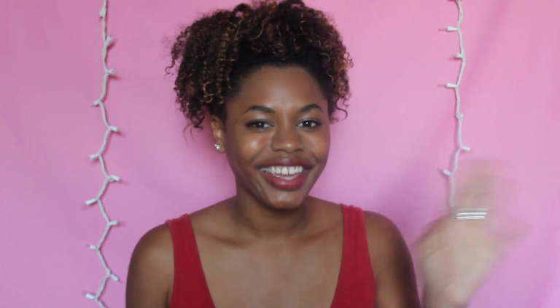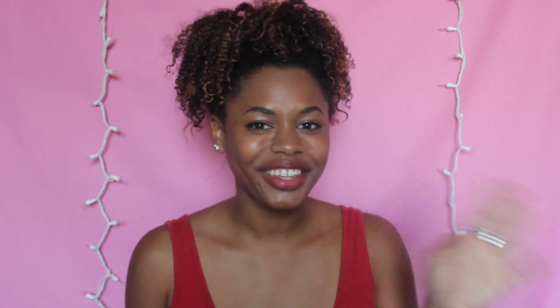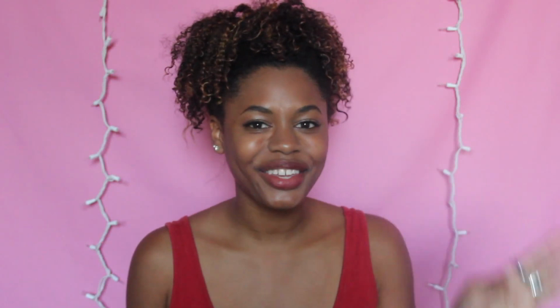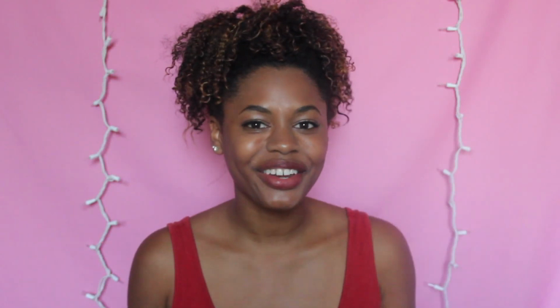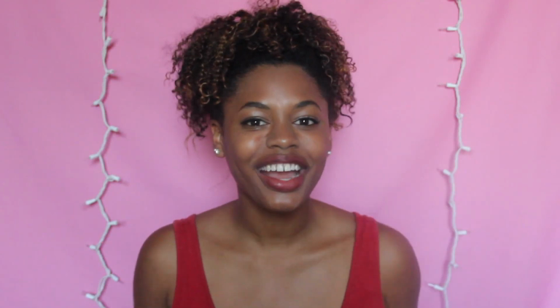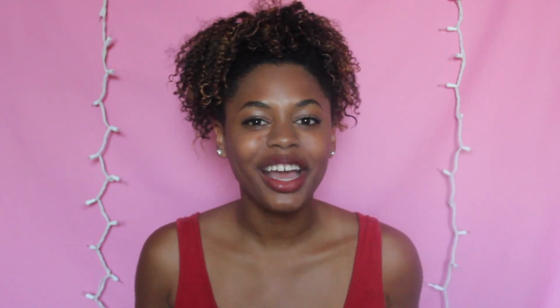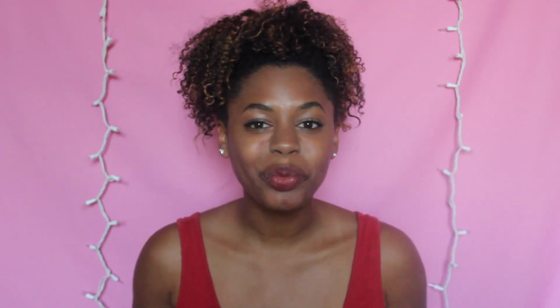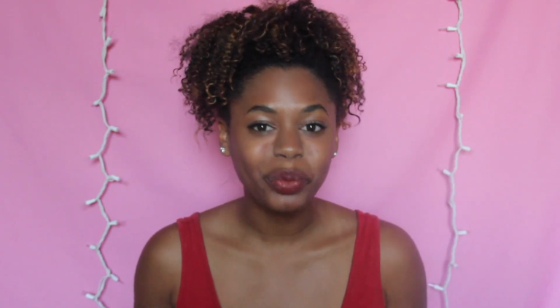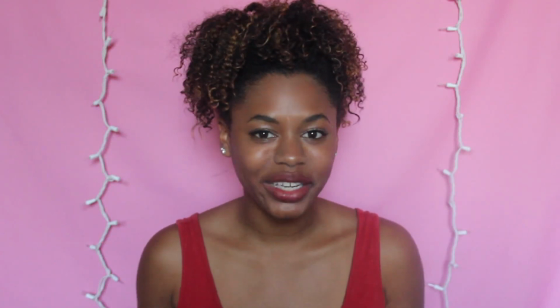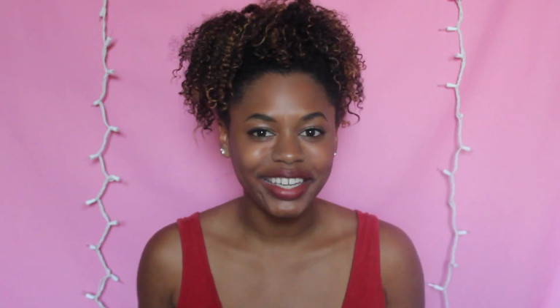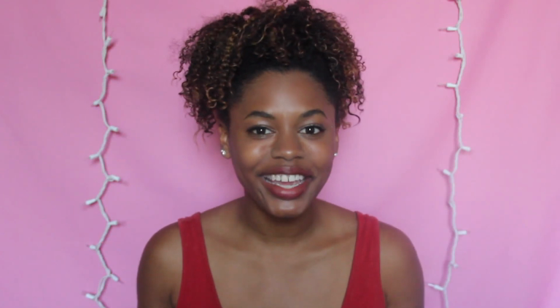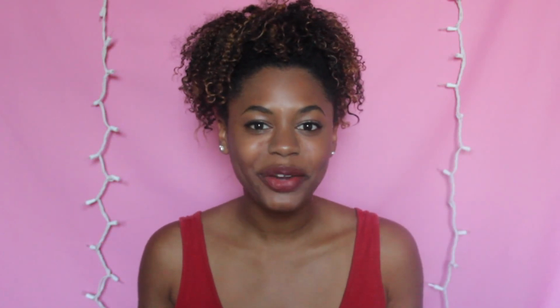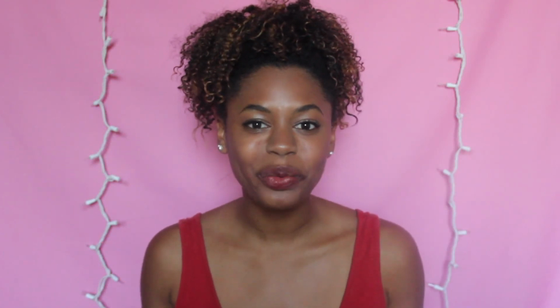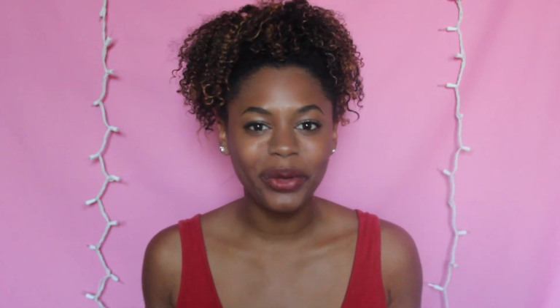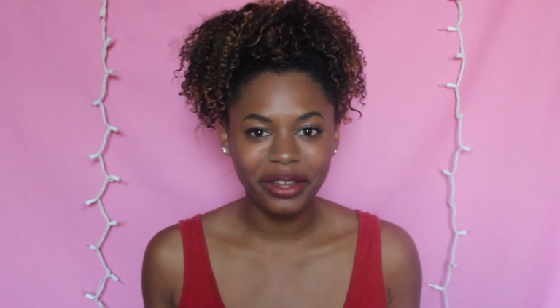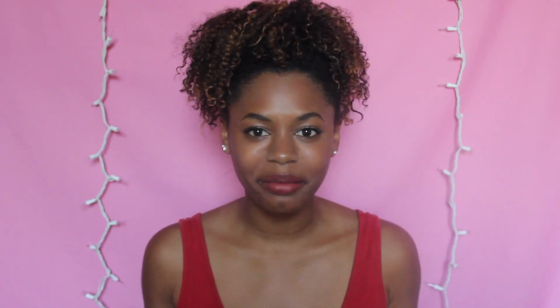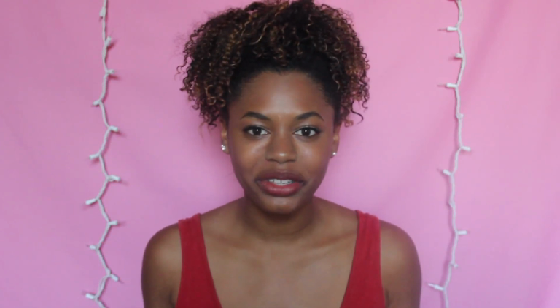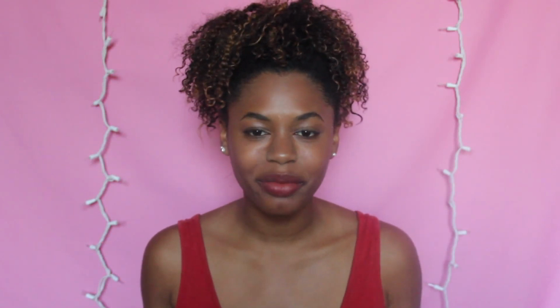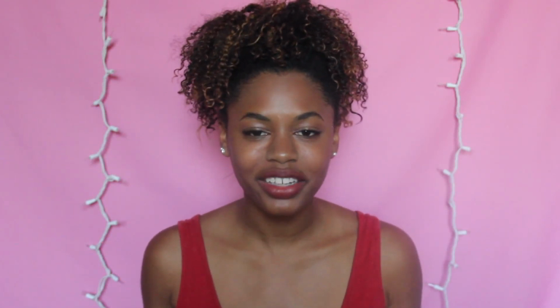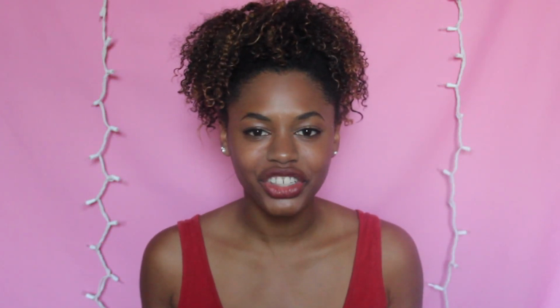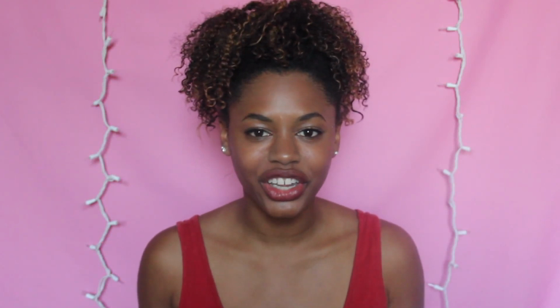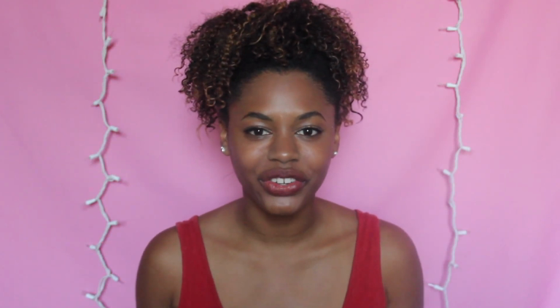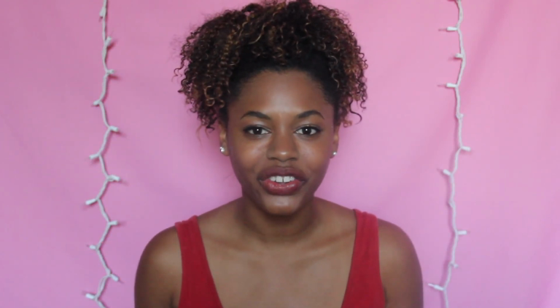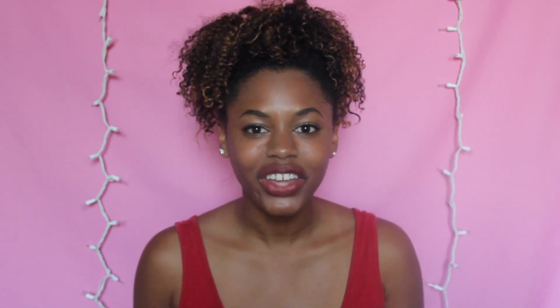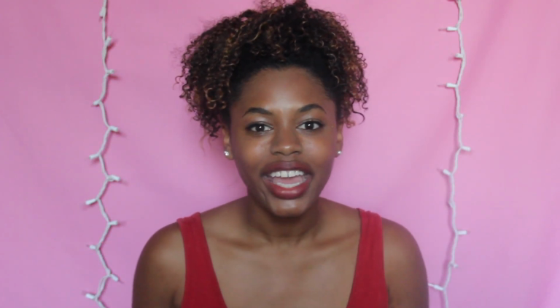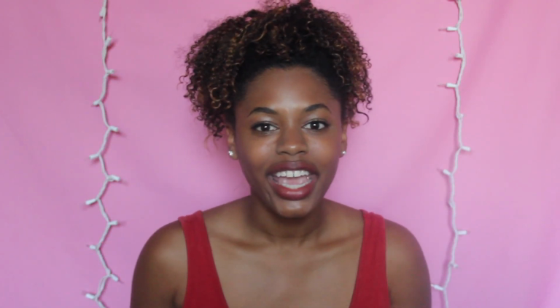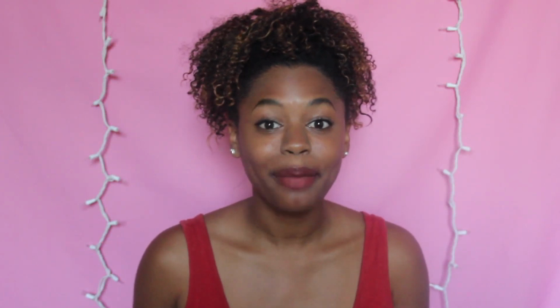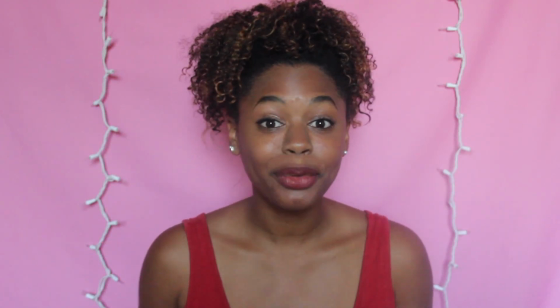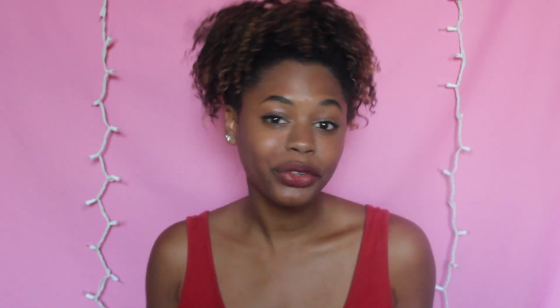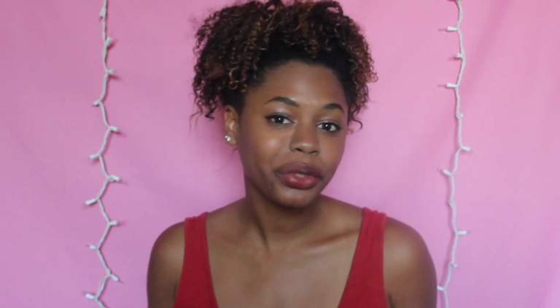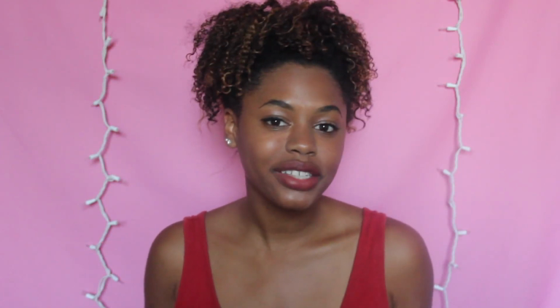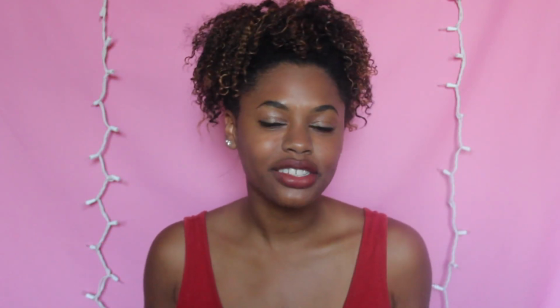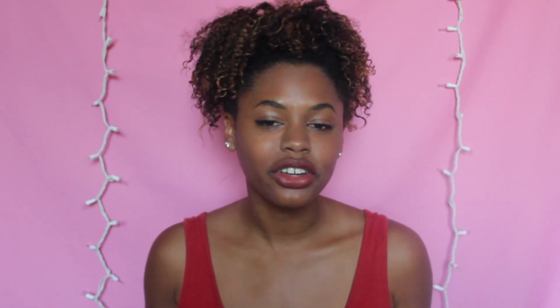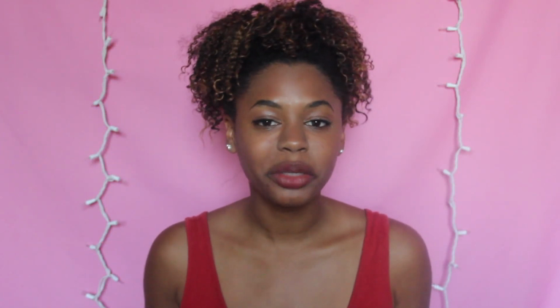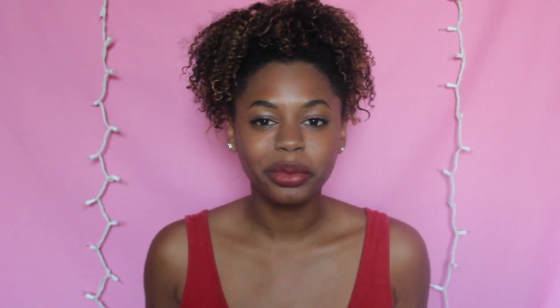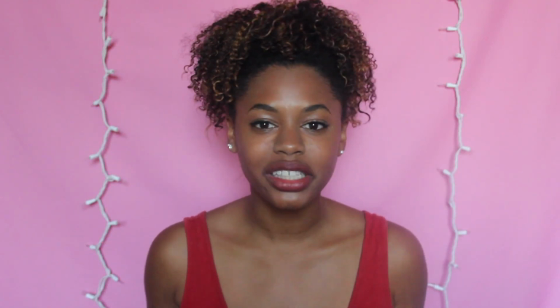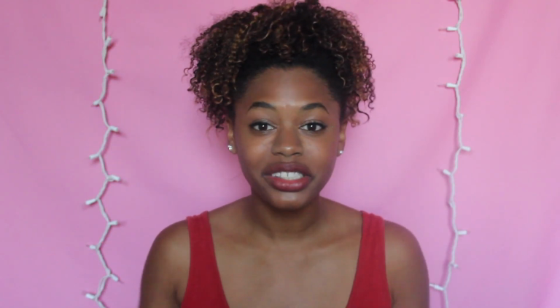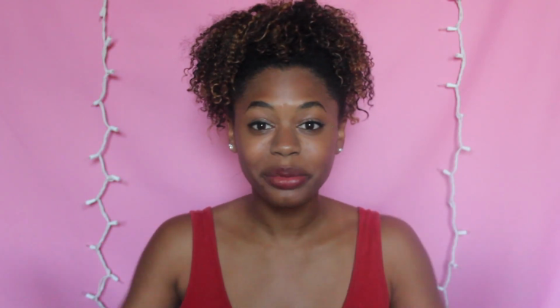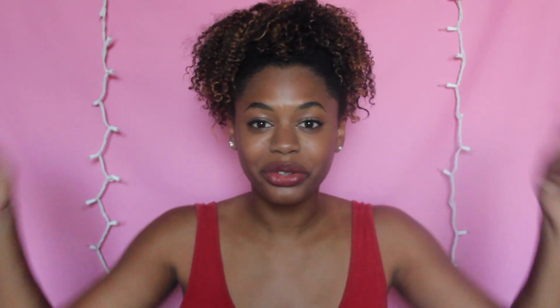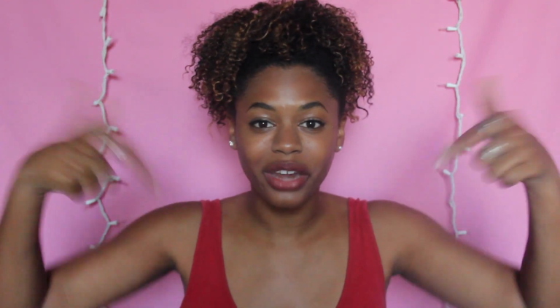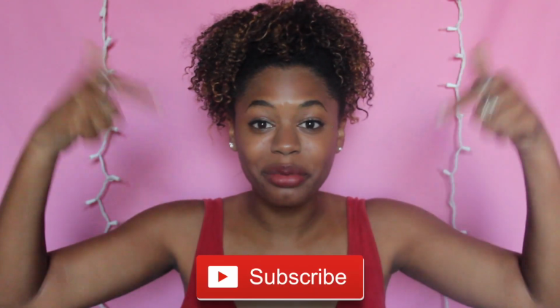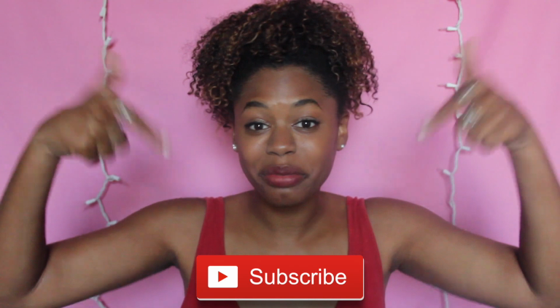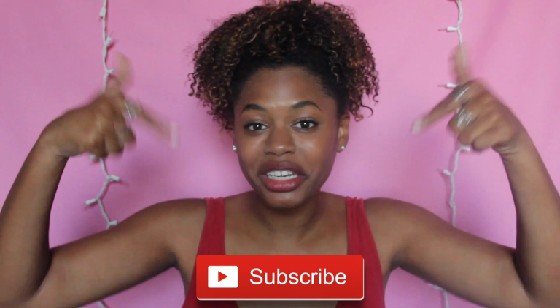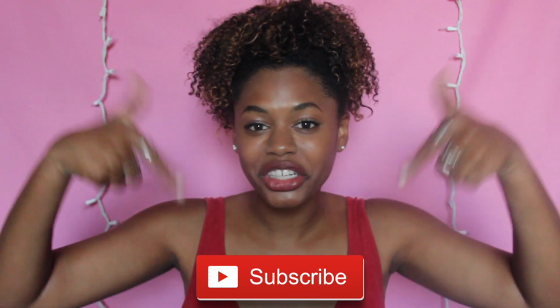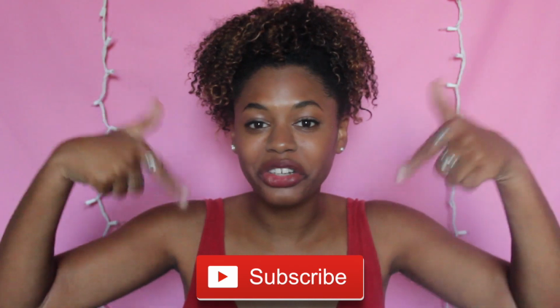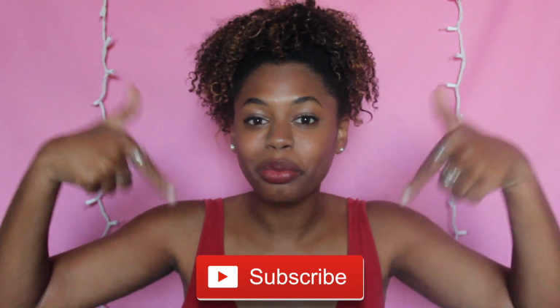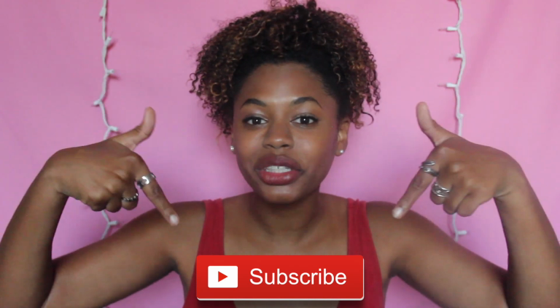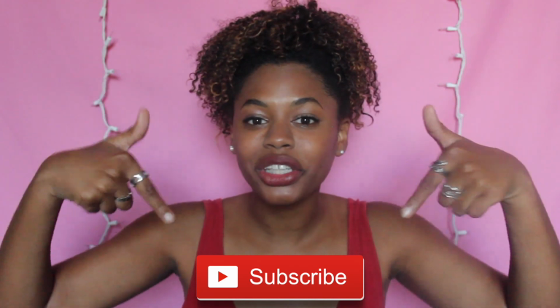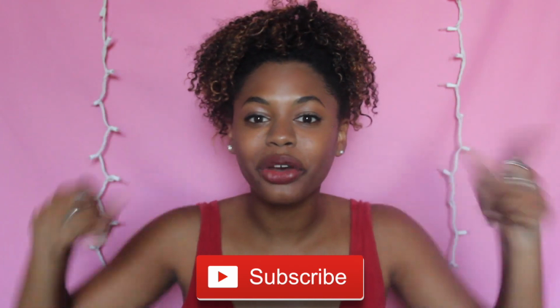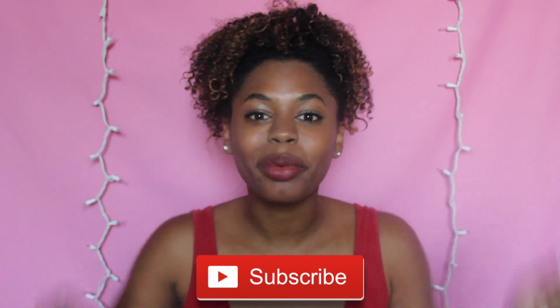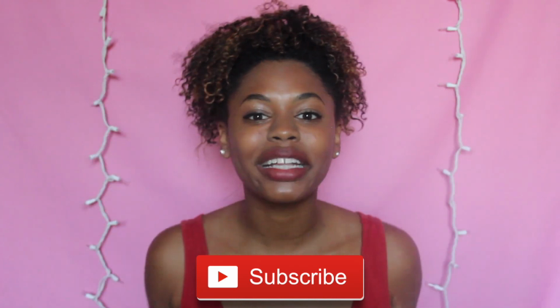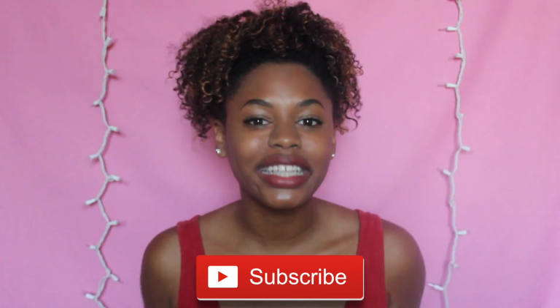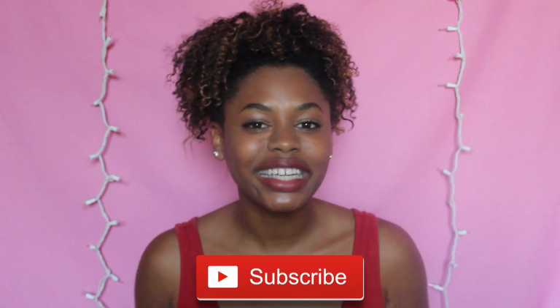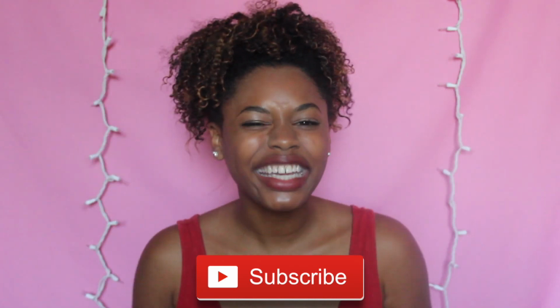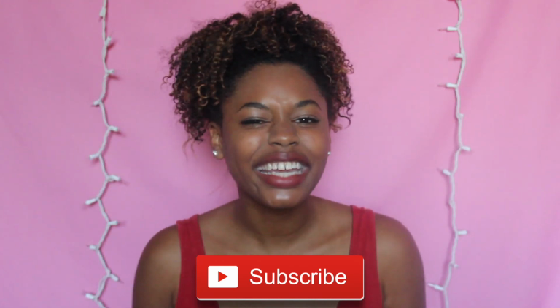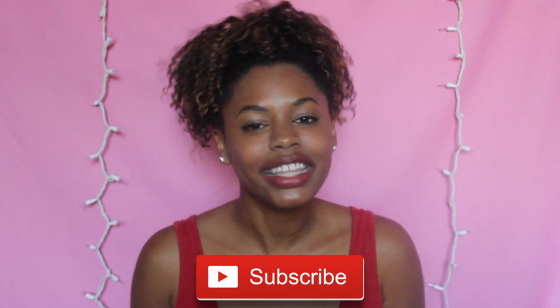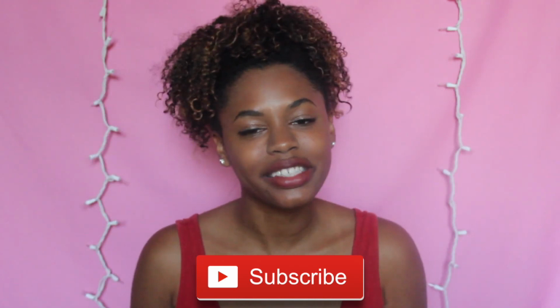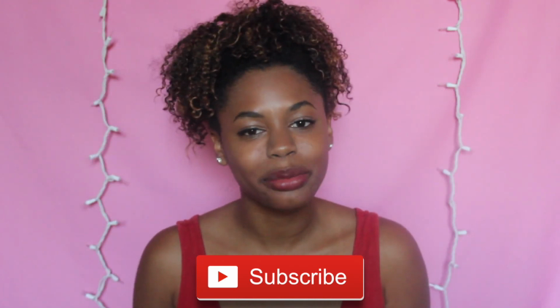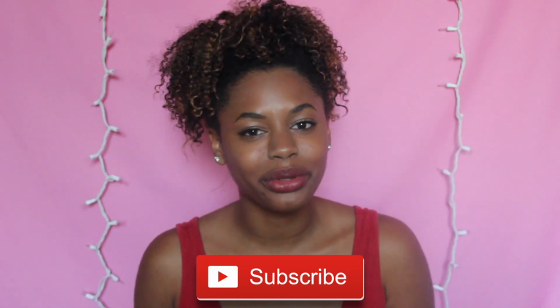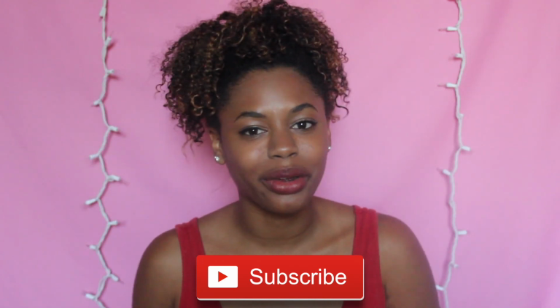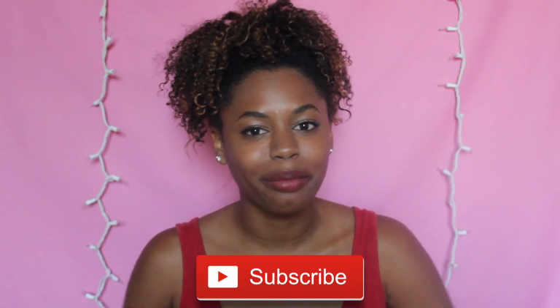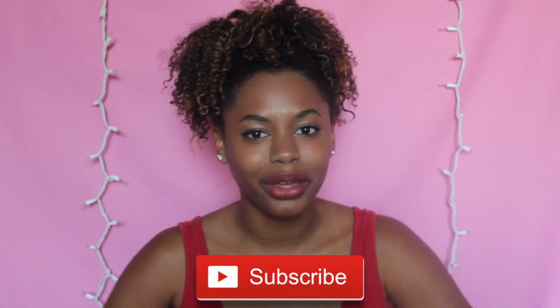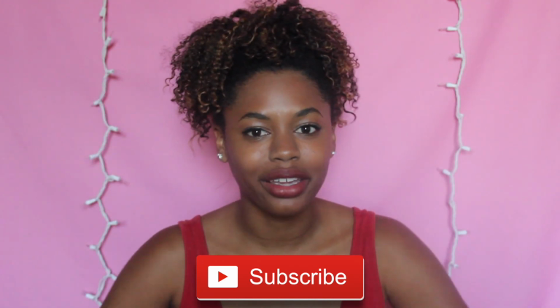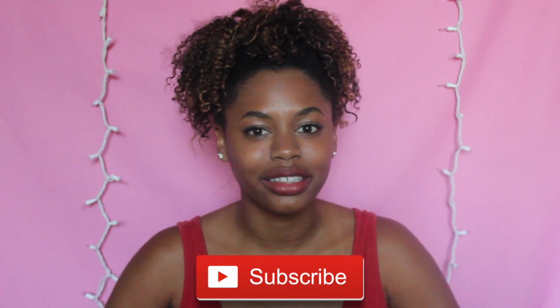Hey there, I'm Whitney and welcome to my channel. Before we get started, please subscribe to my channel below by clicking the subscribe button.